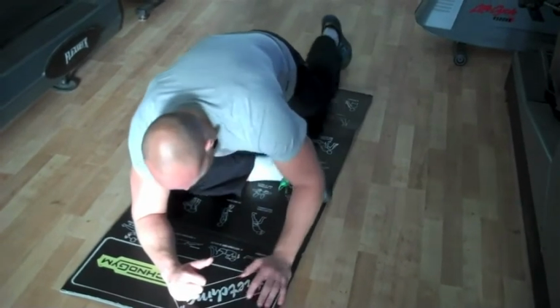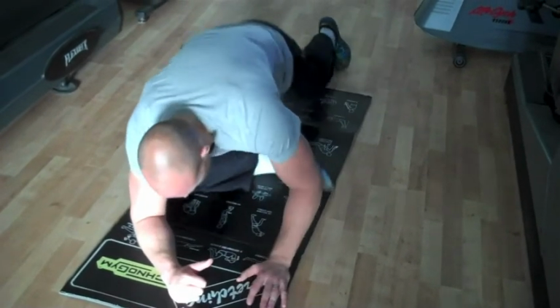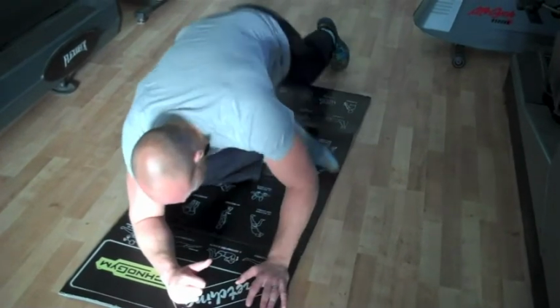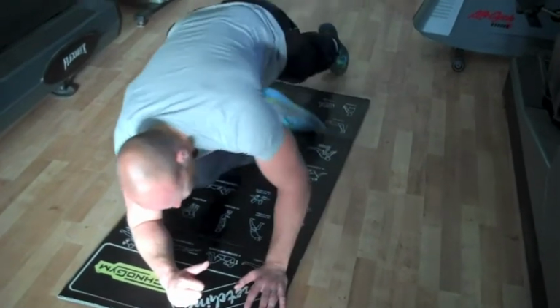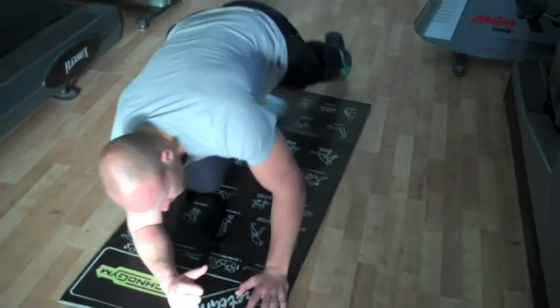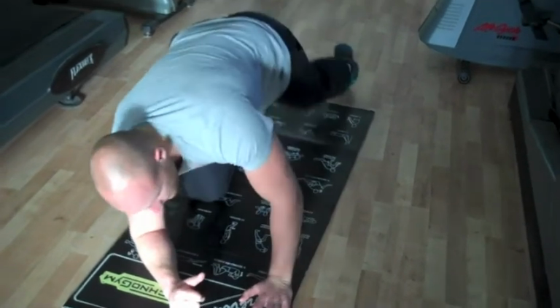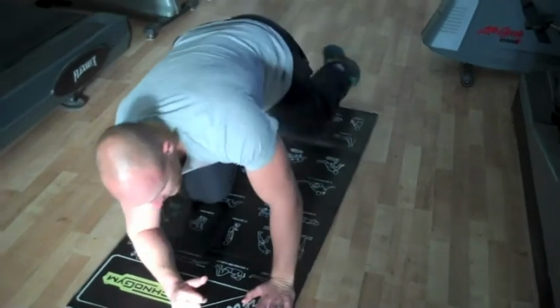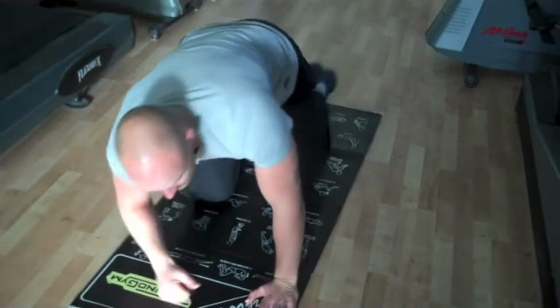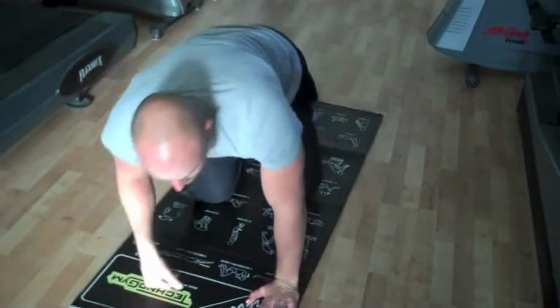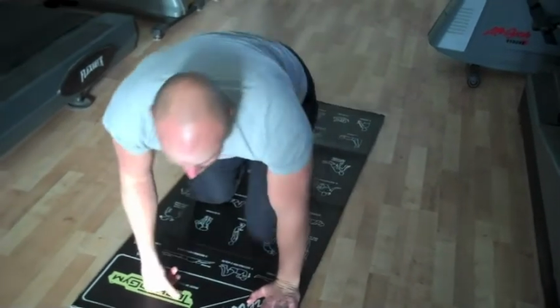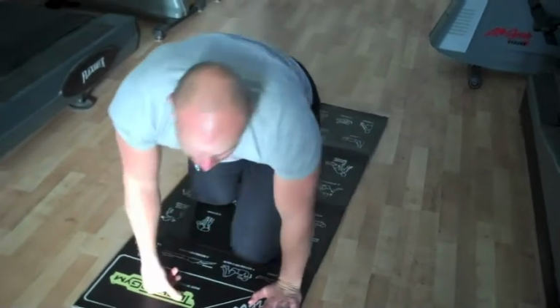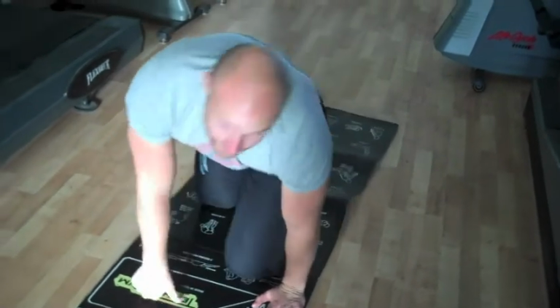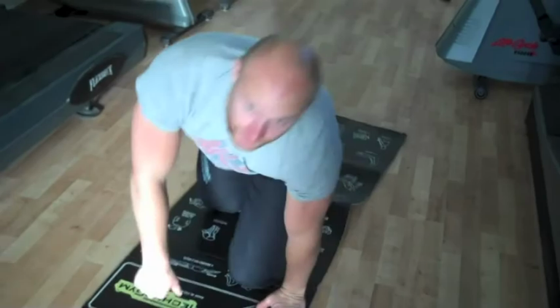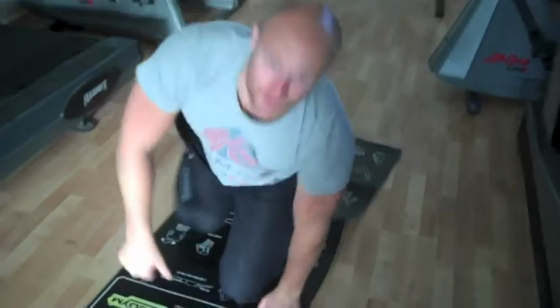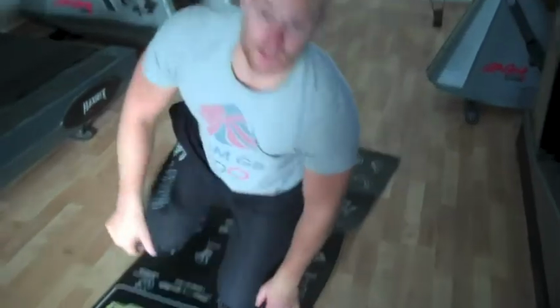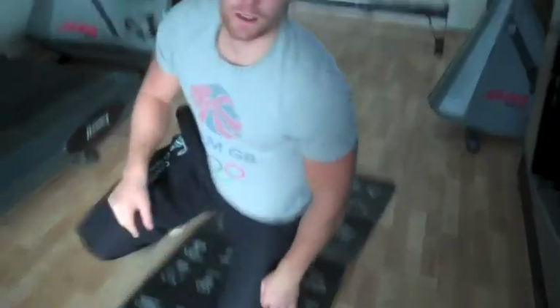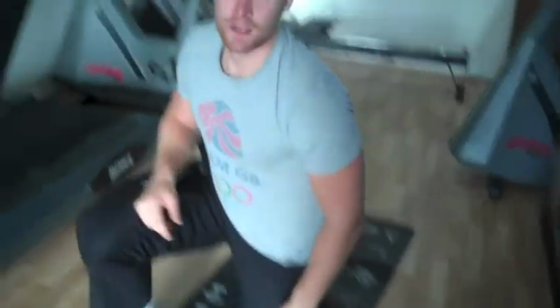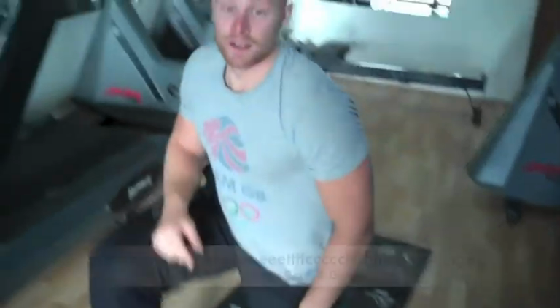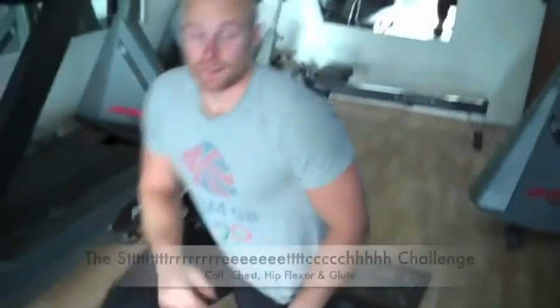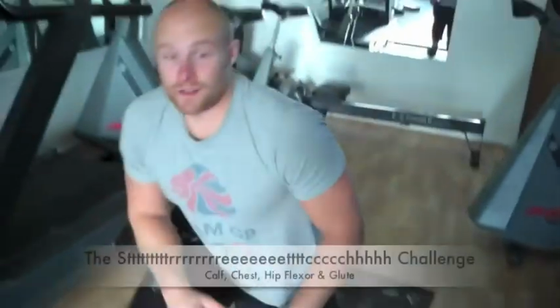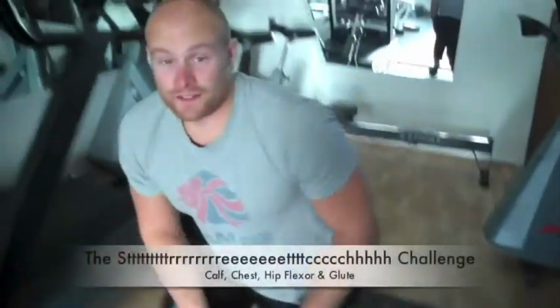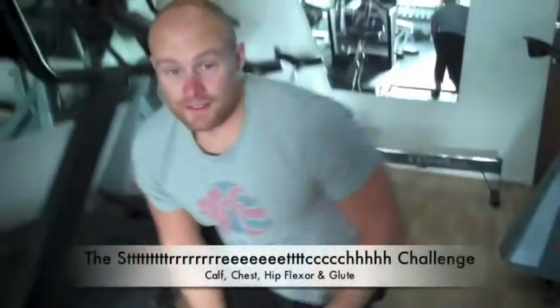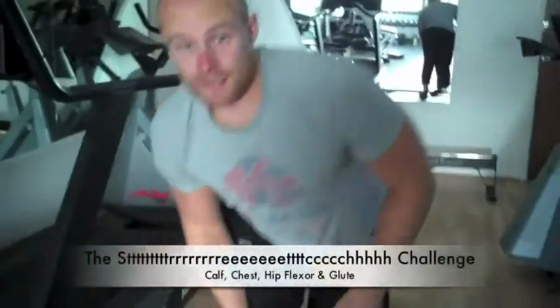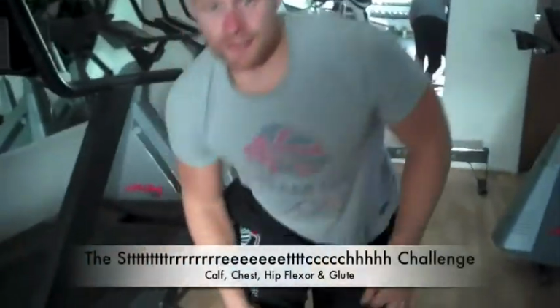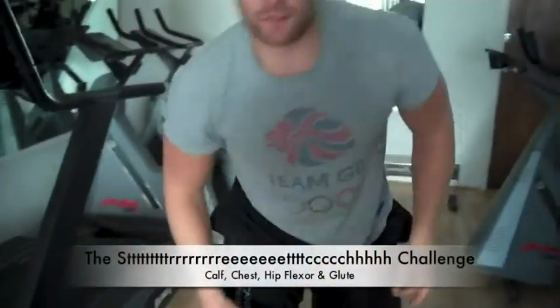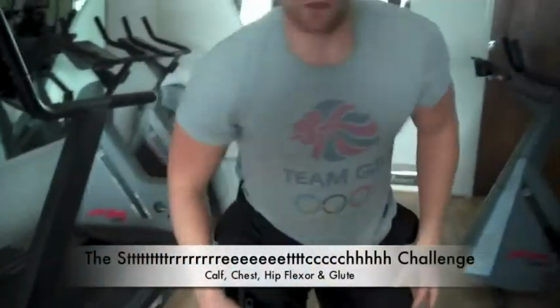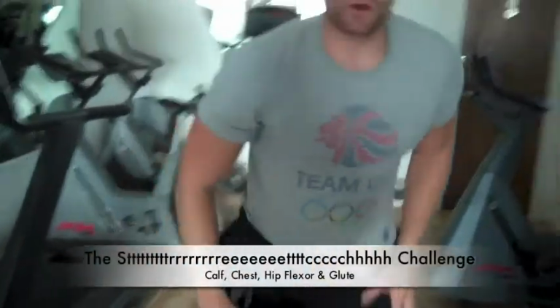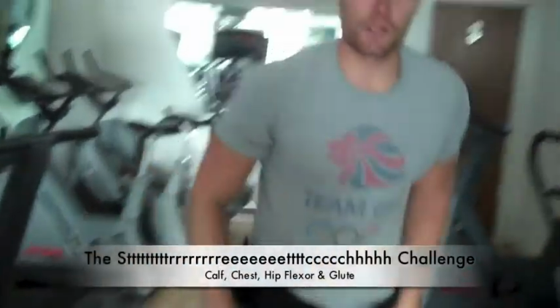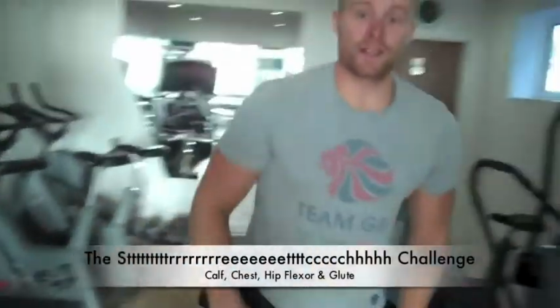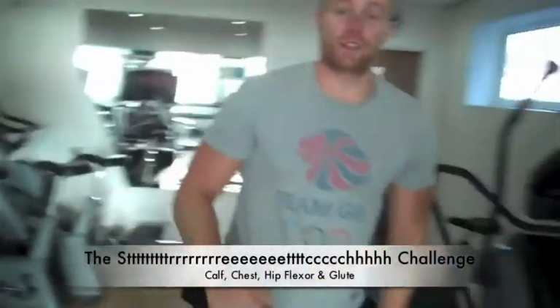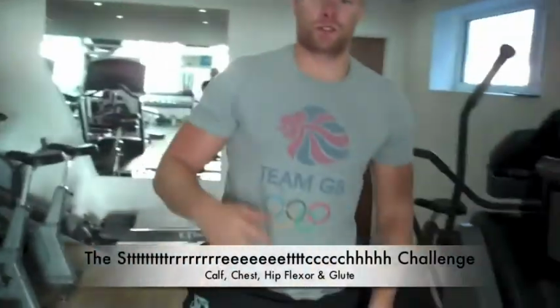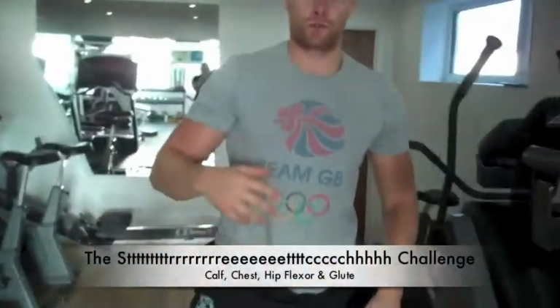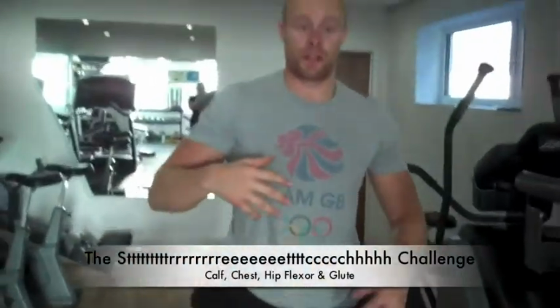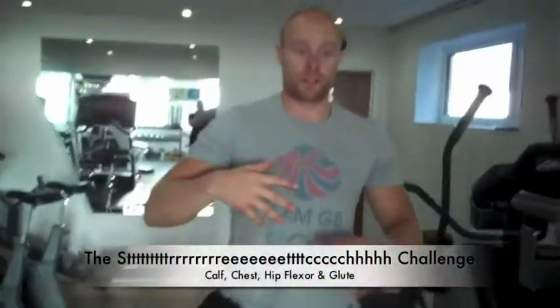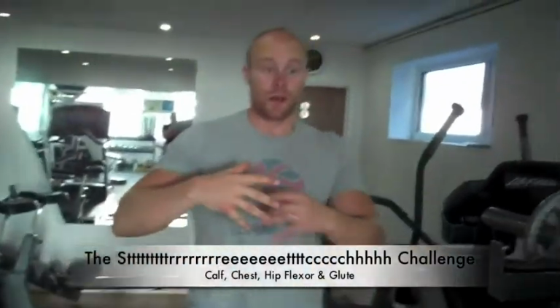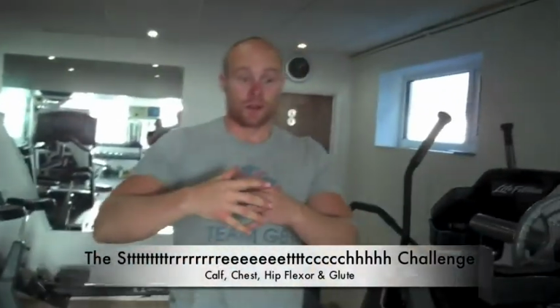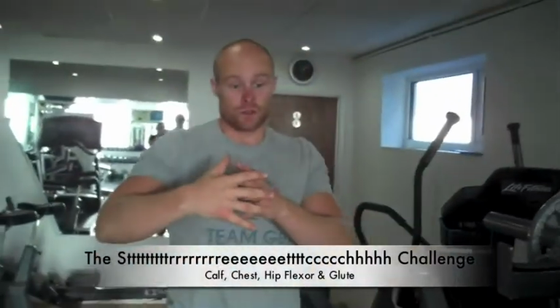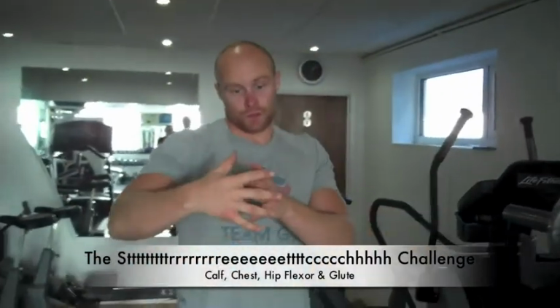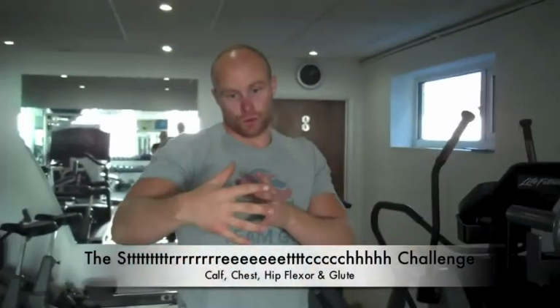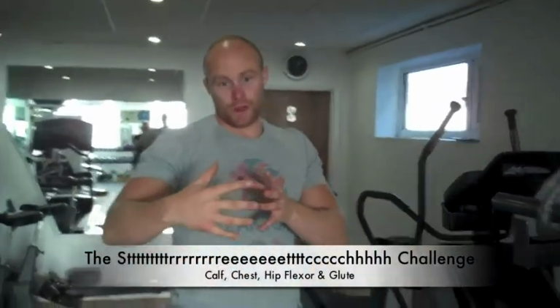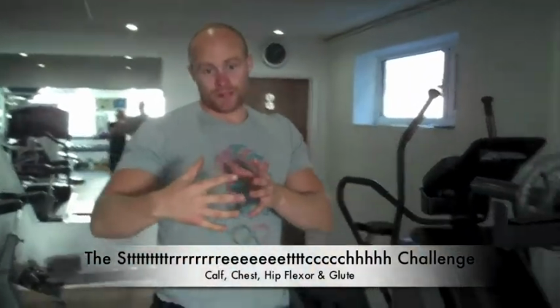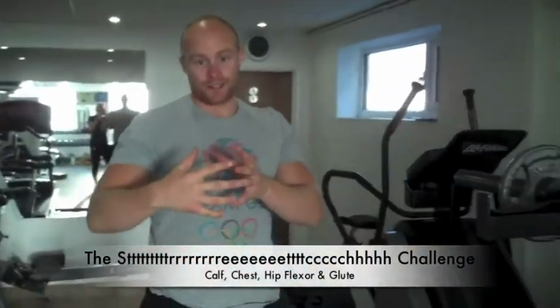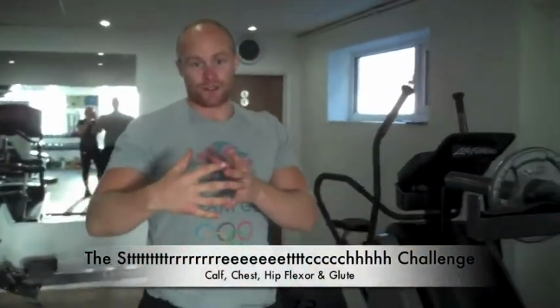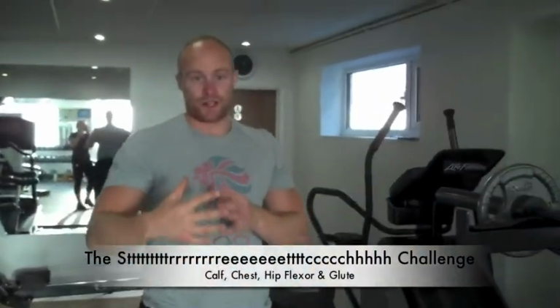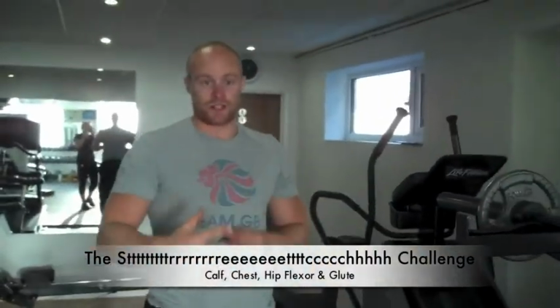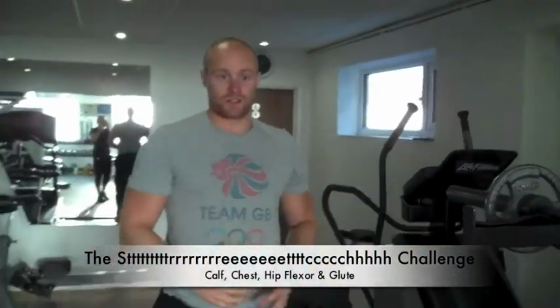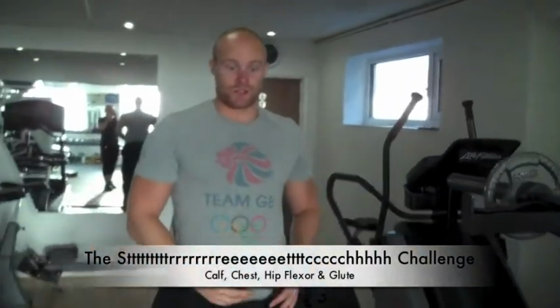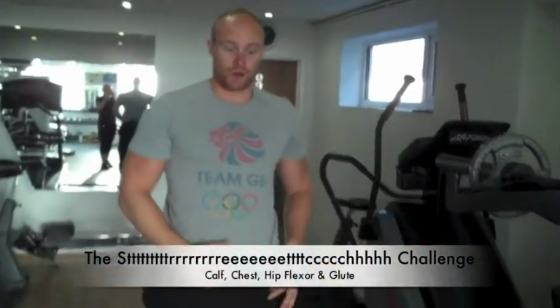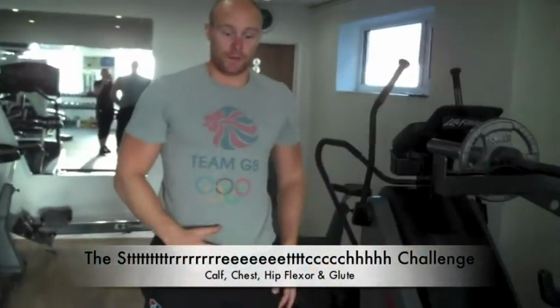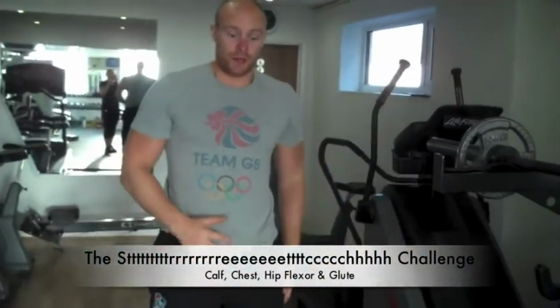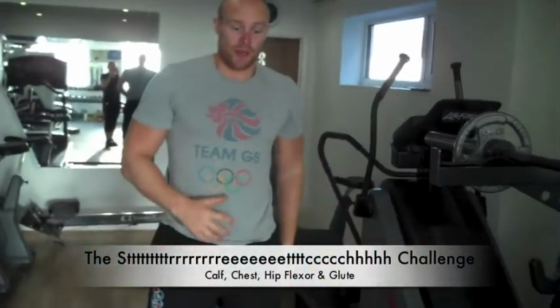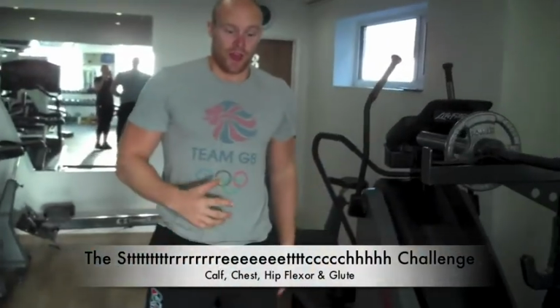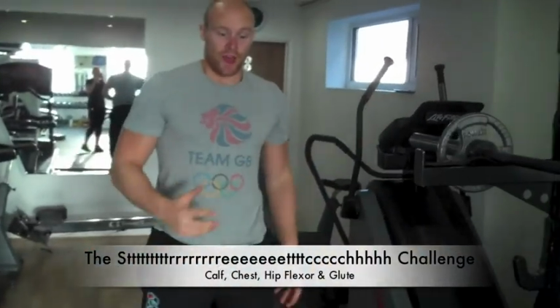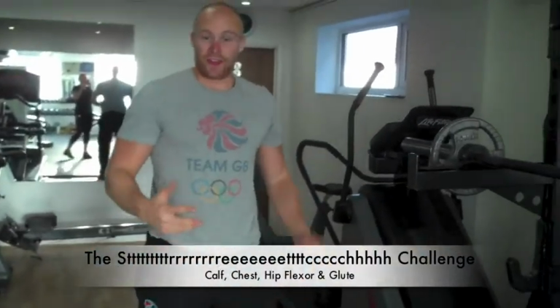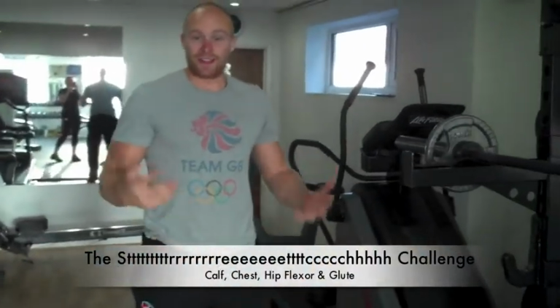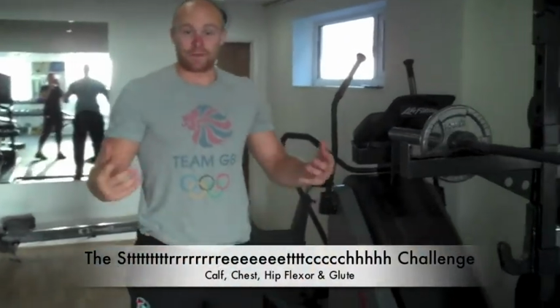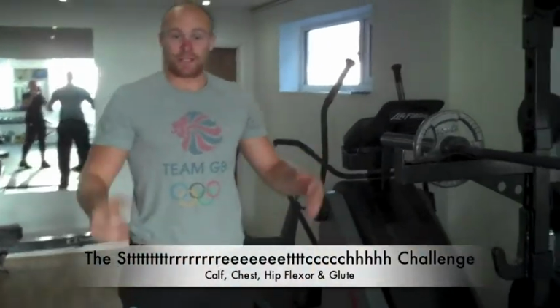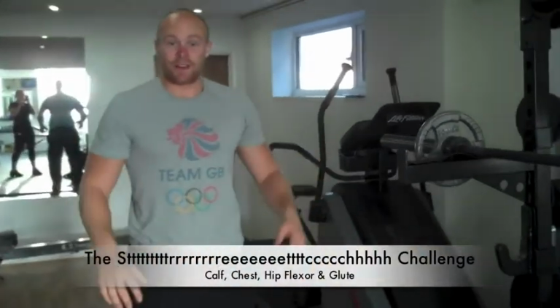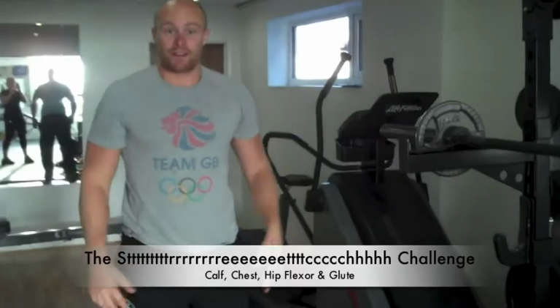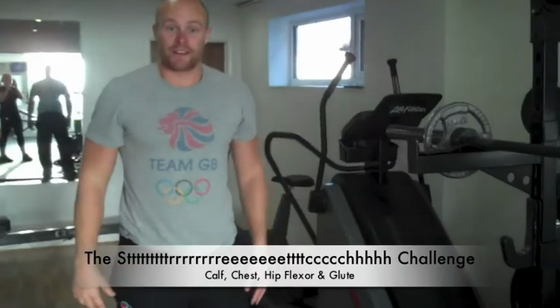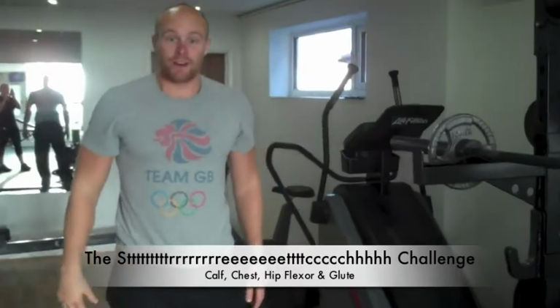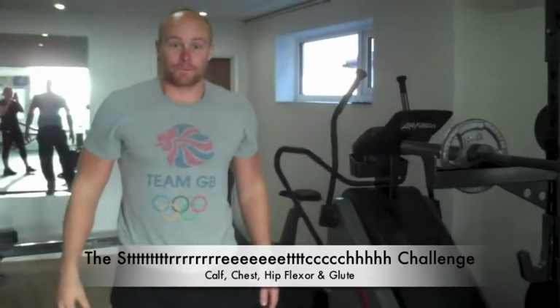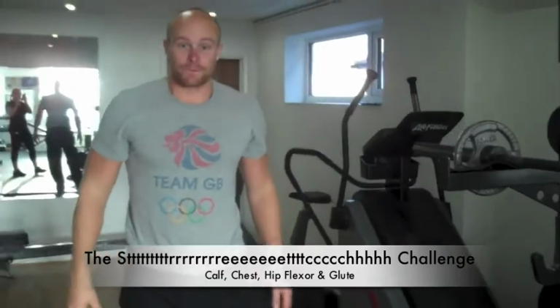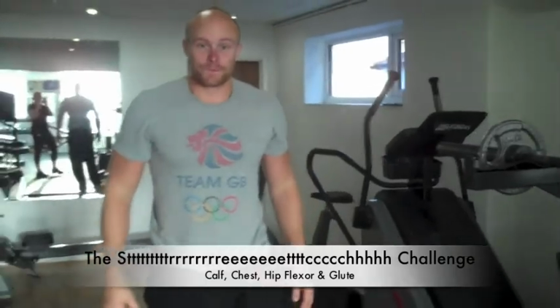Four stretches today, 90 seconds on each stretch, trying to progress that stretch each time. Let me know how you get on — go ahead guys.